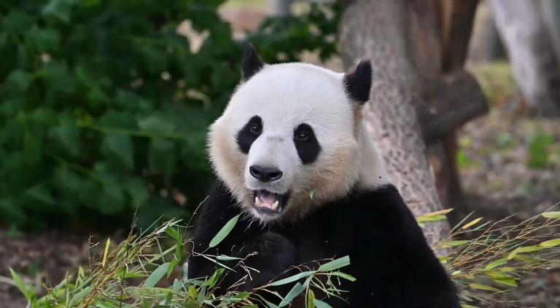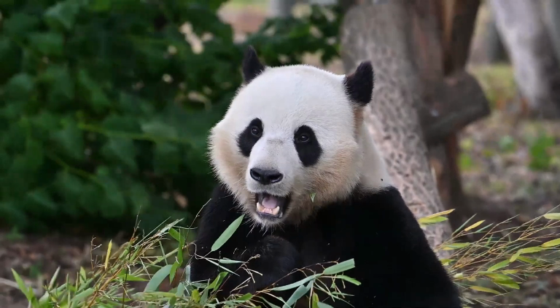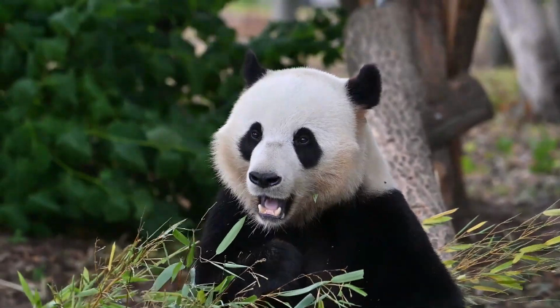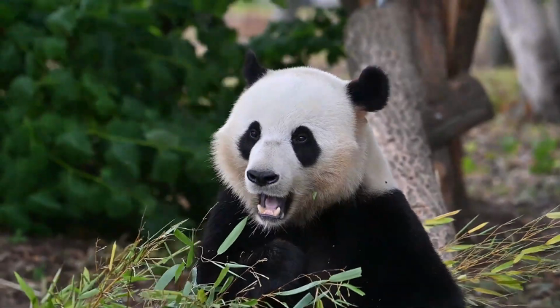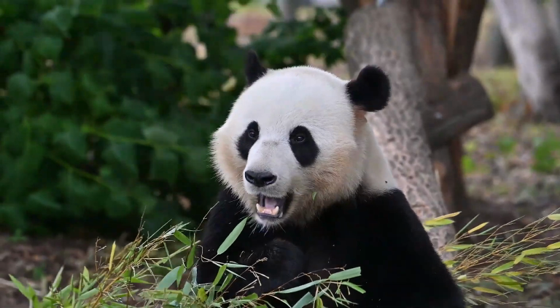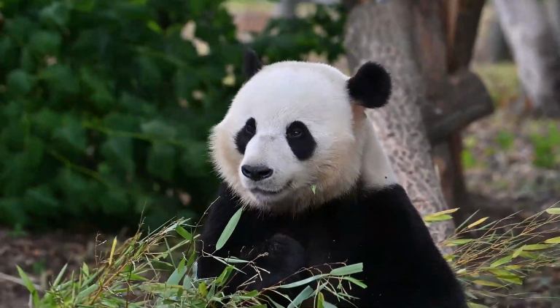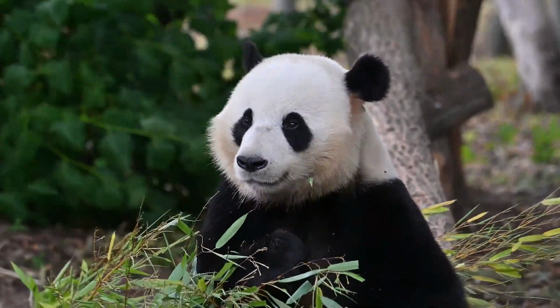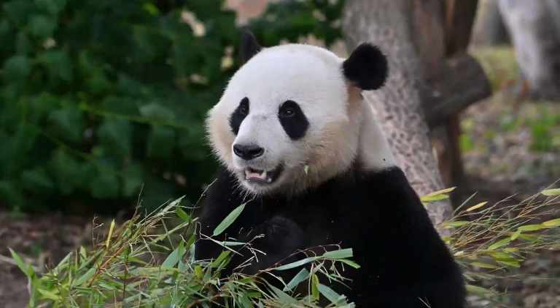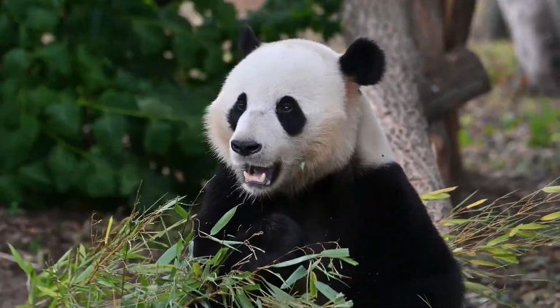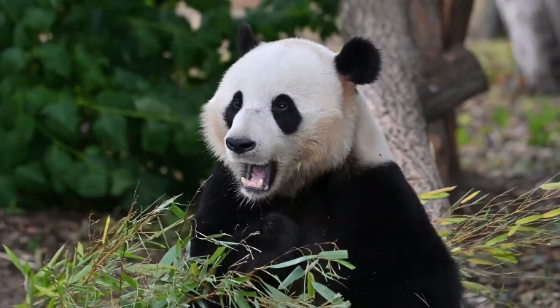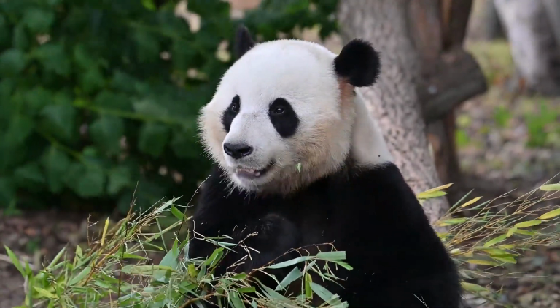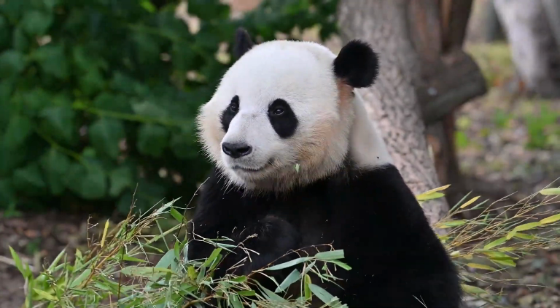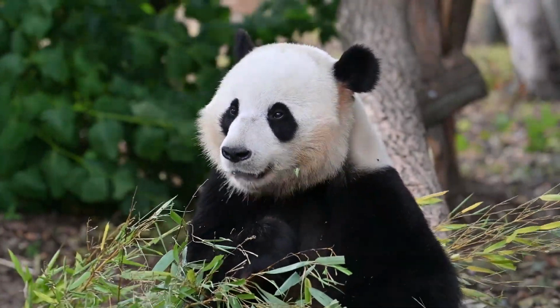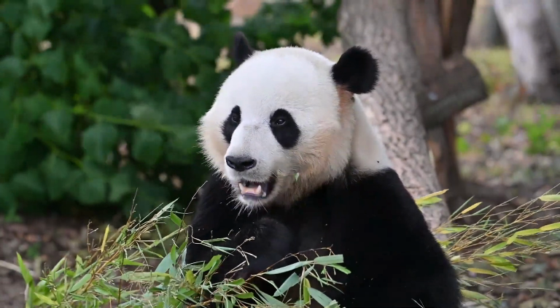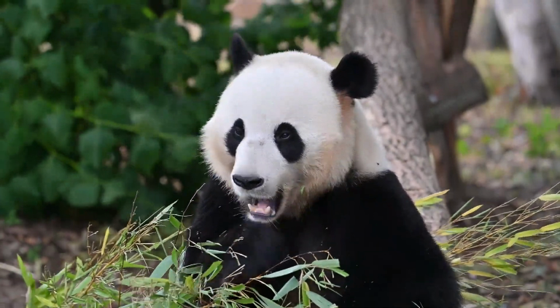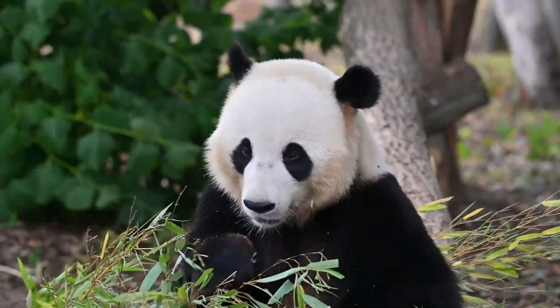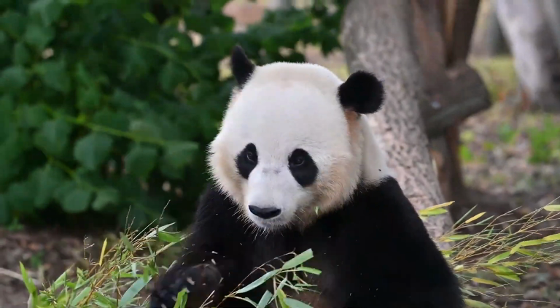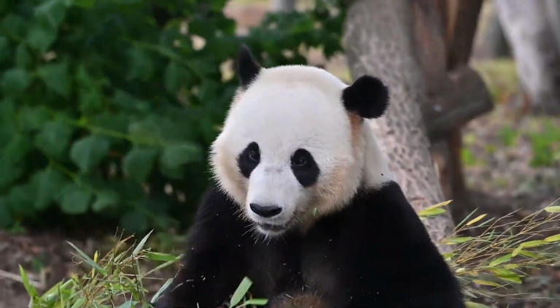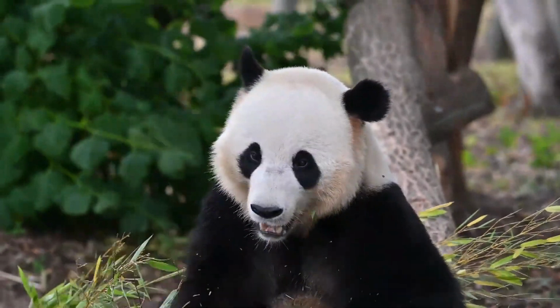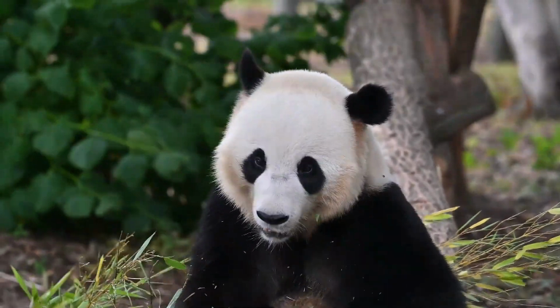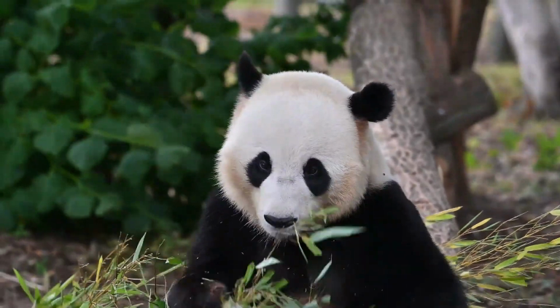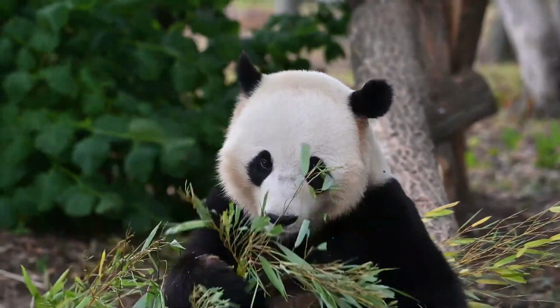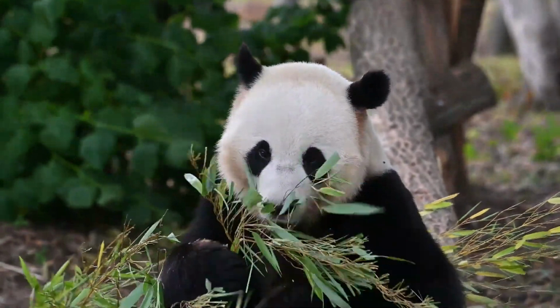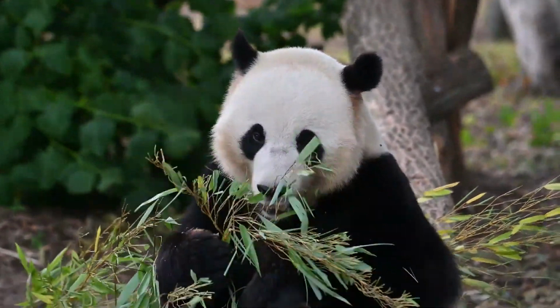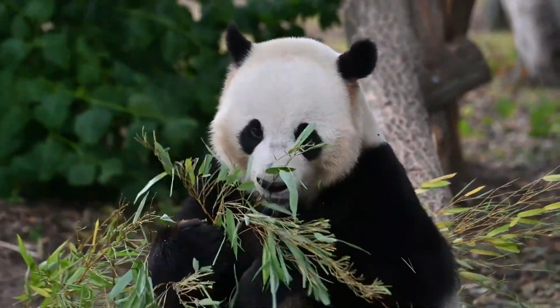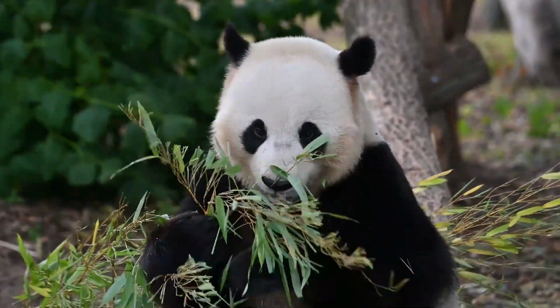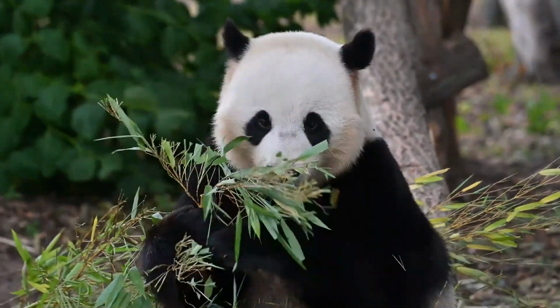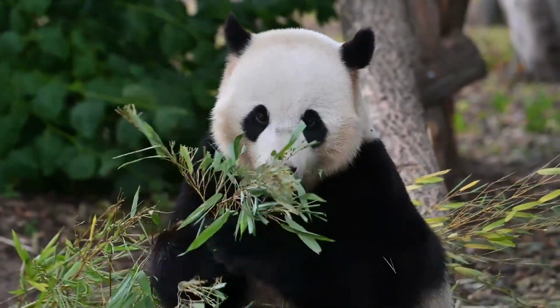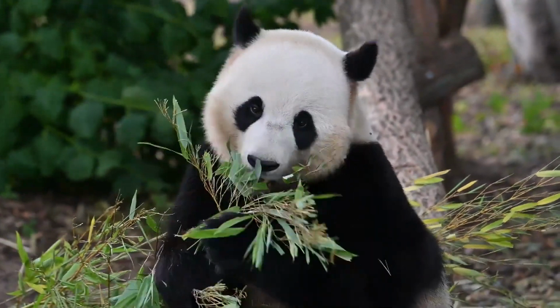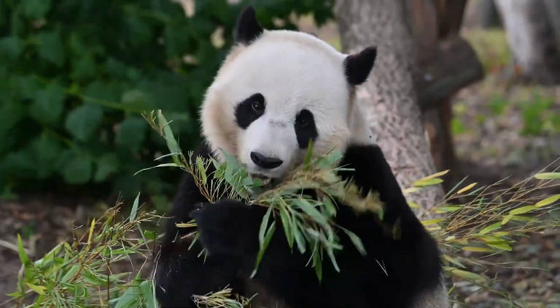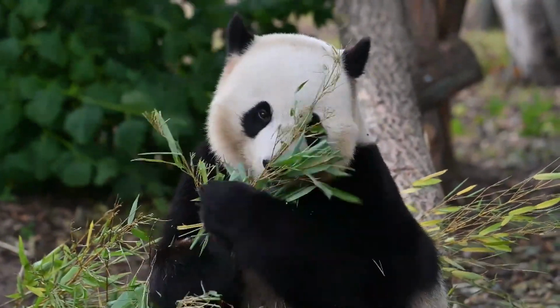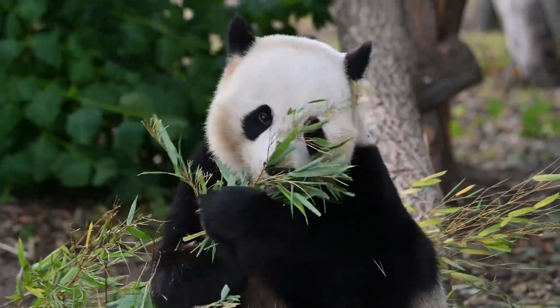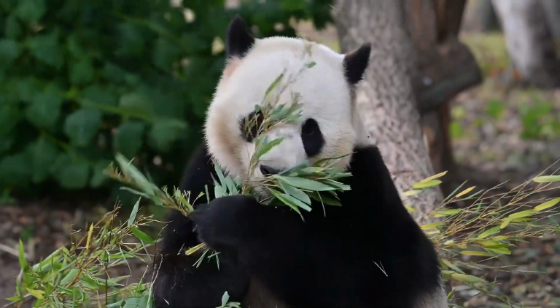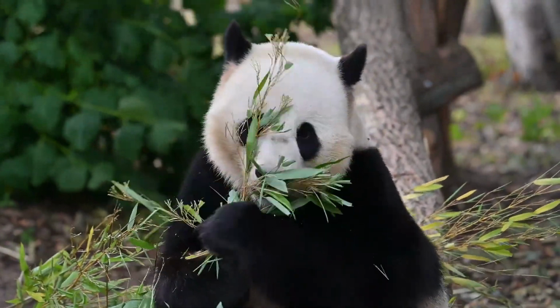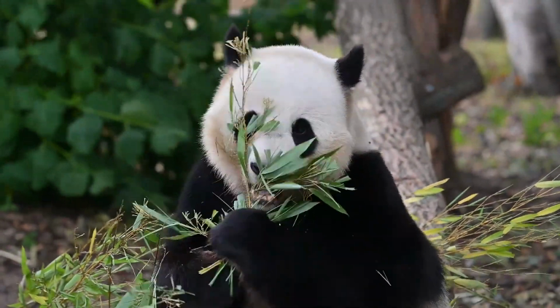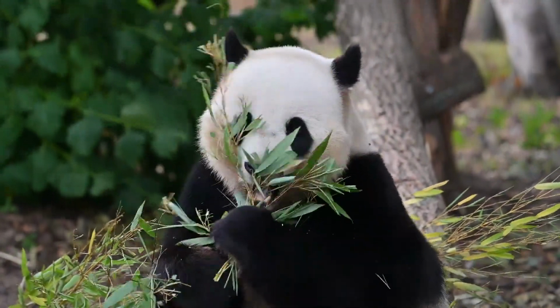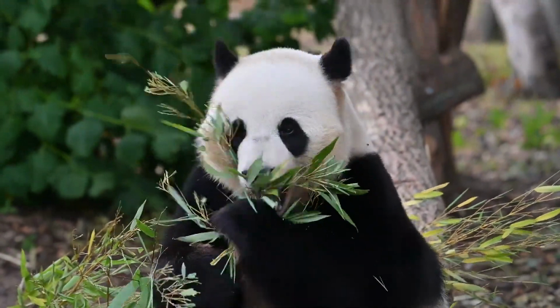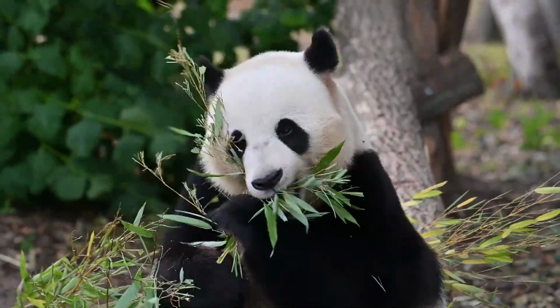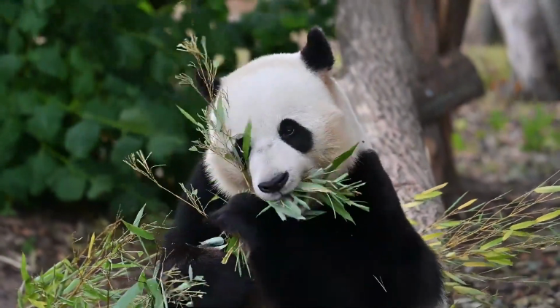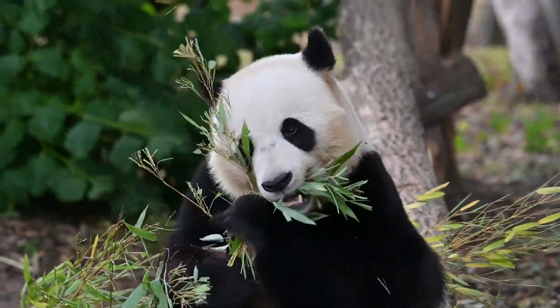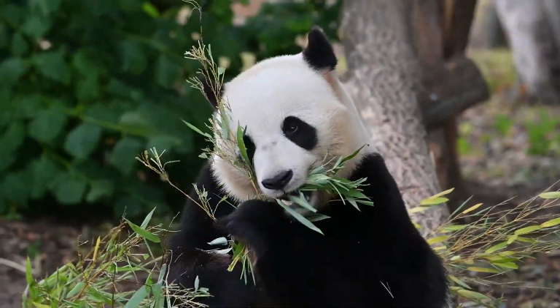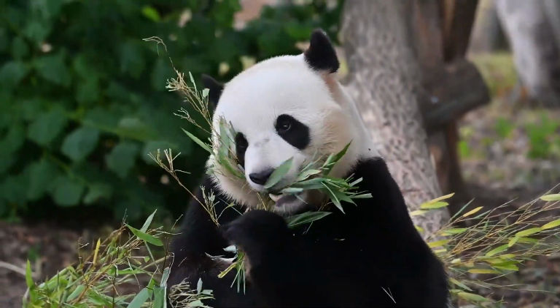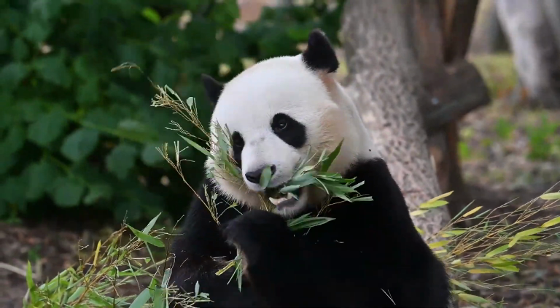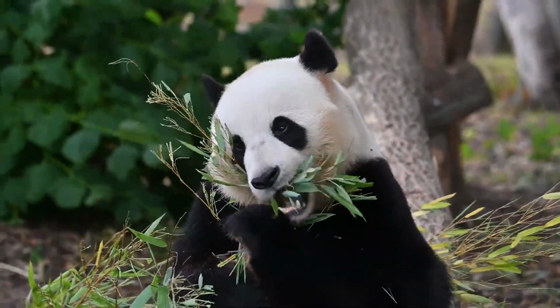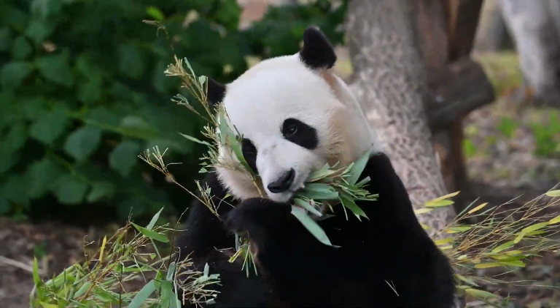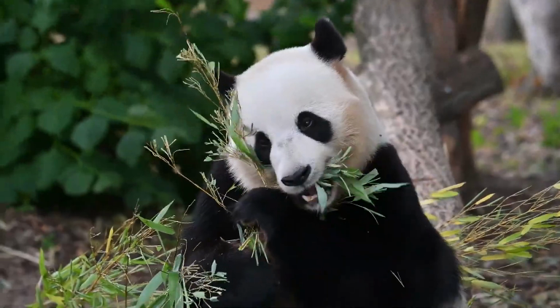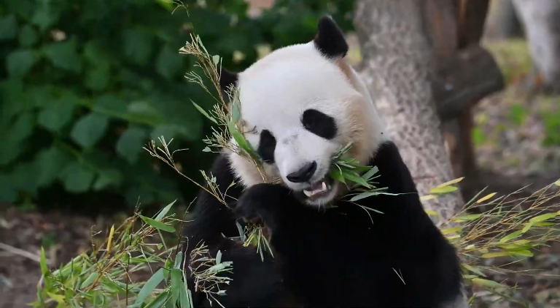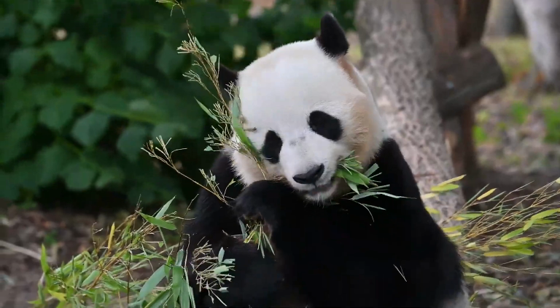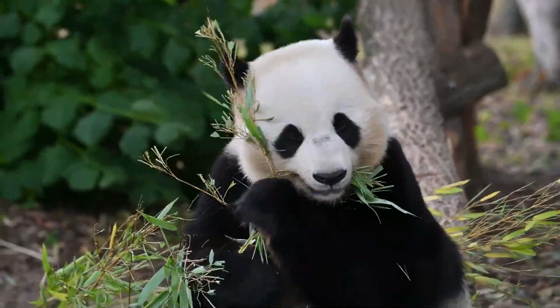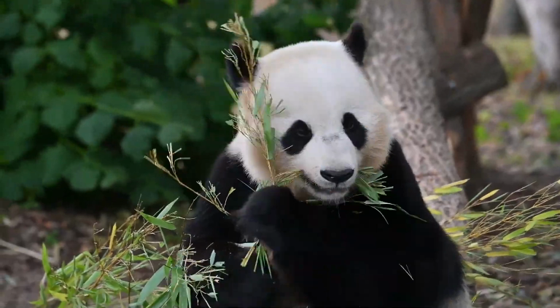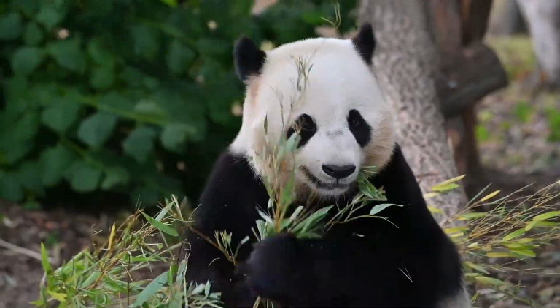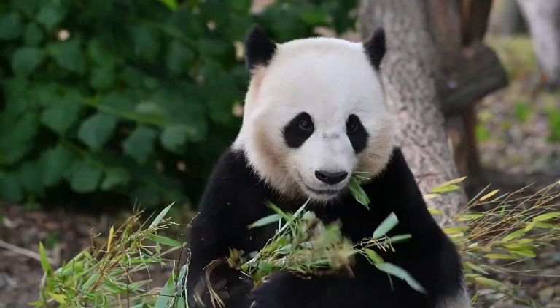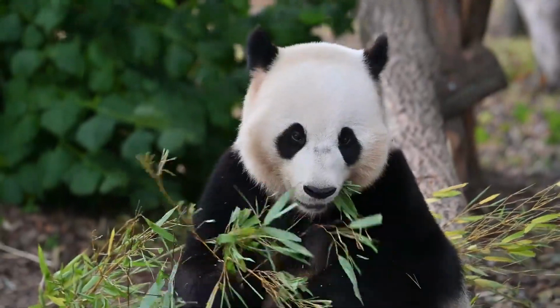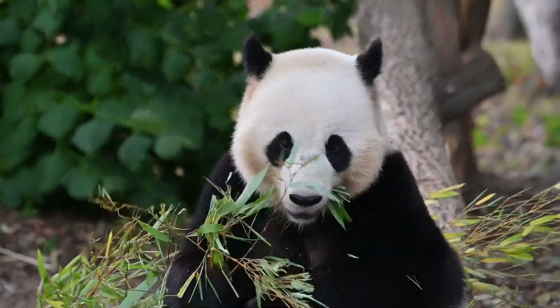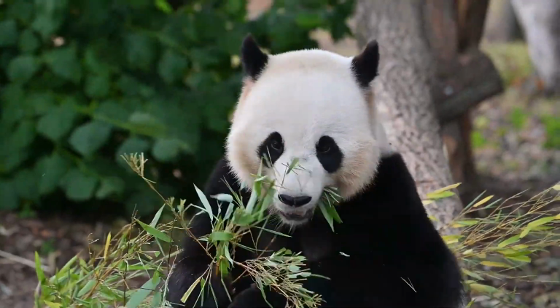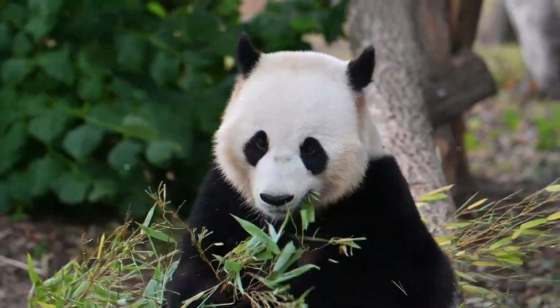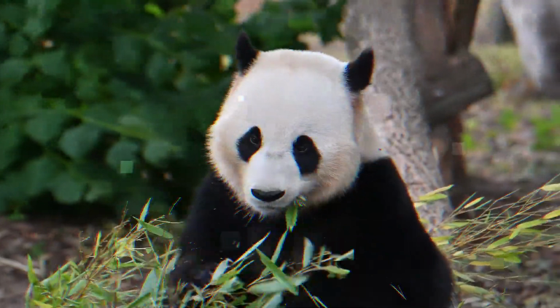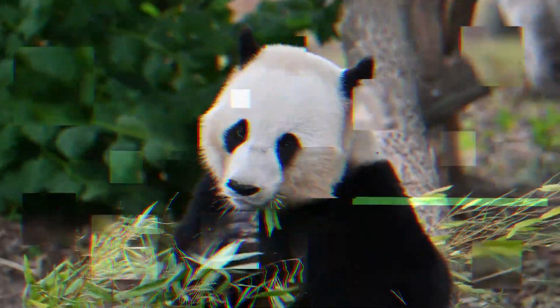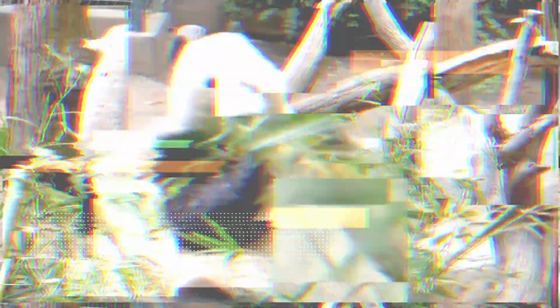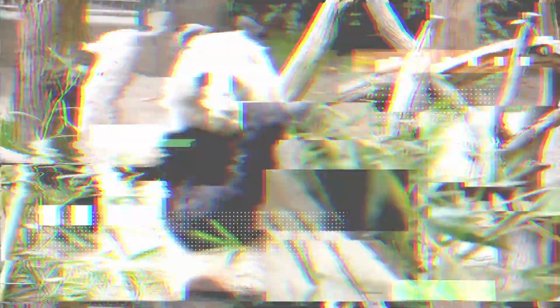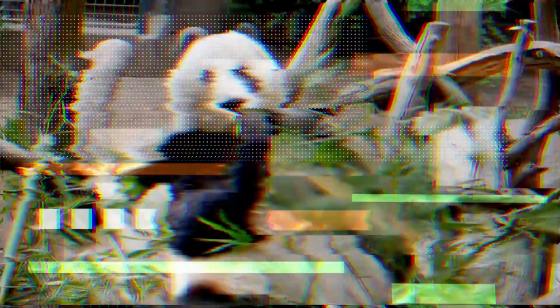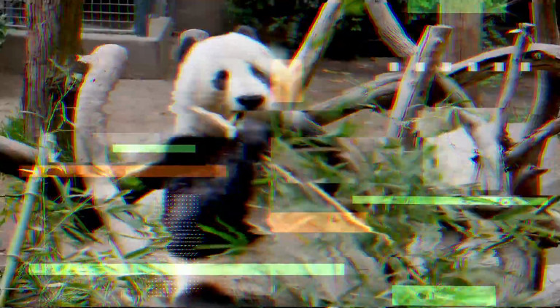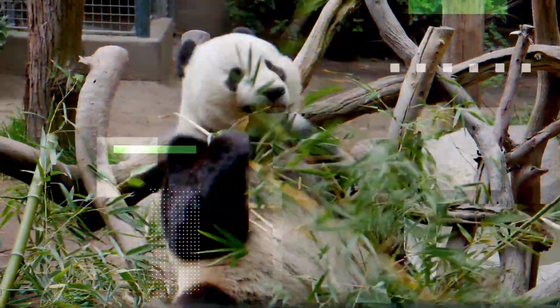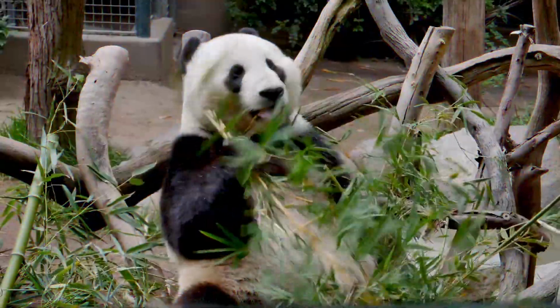The giant panda is a very rare animal. It has an amazing black and white coloration and looks a lot like a huge plush toy.